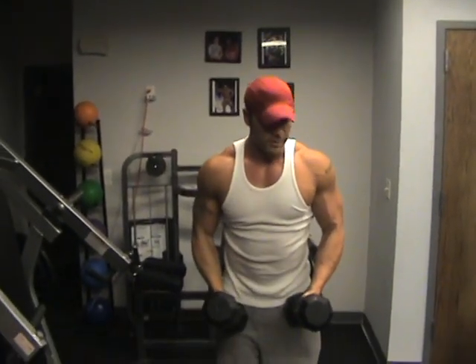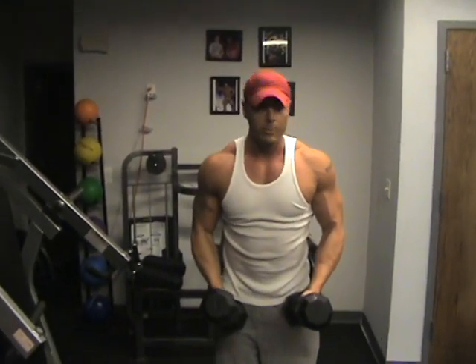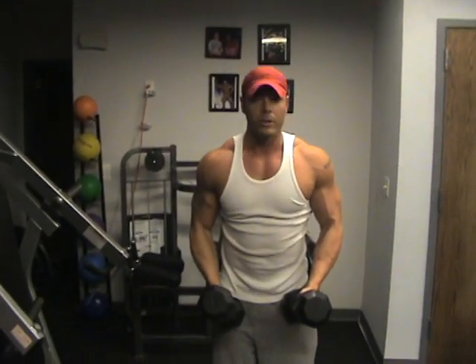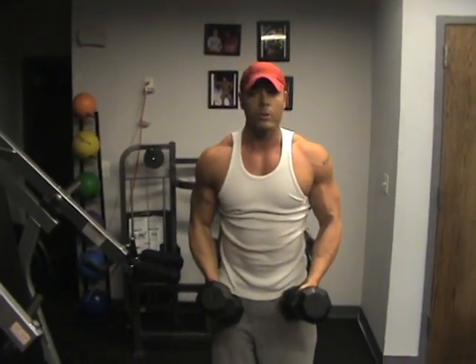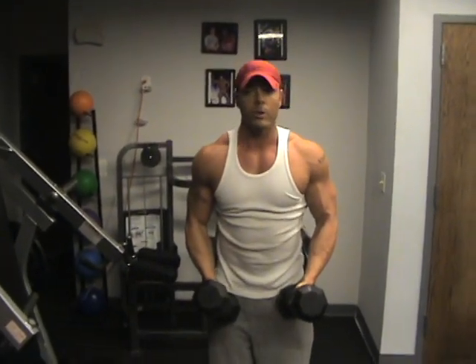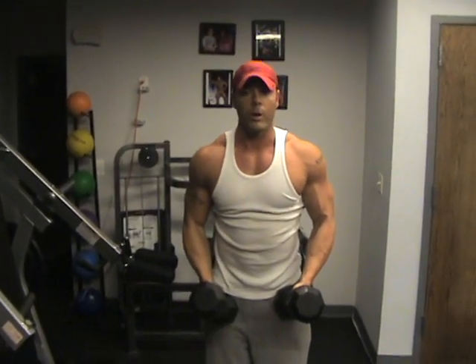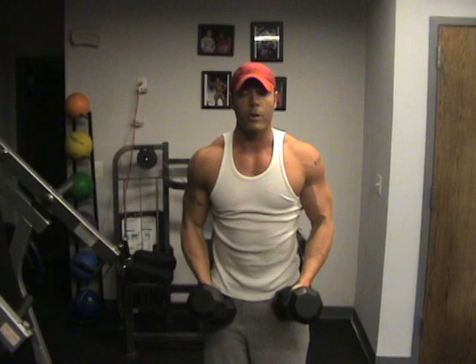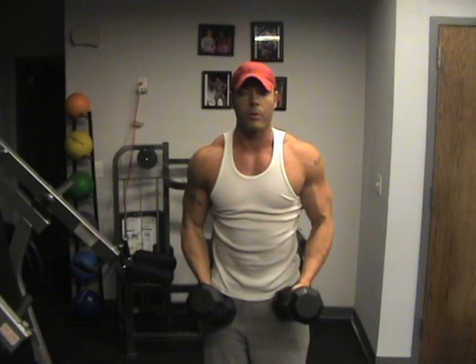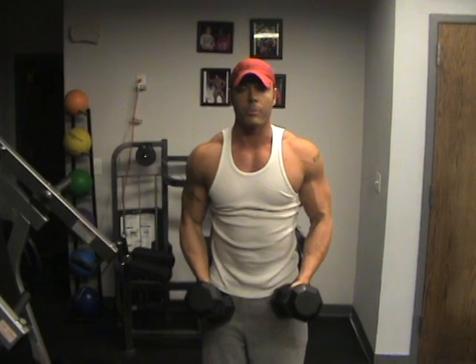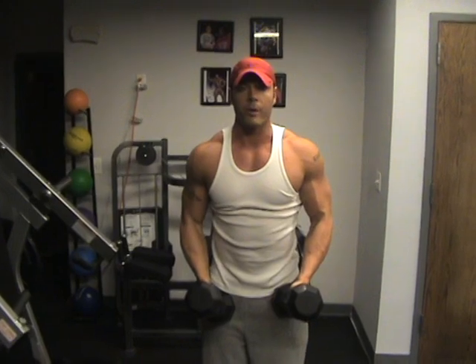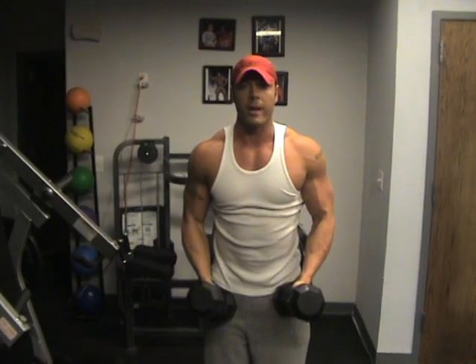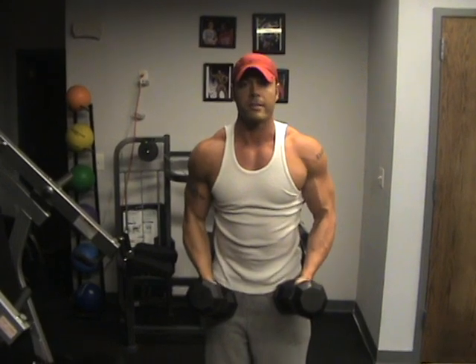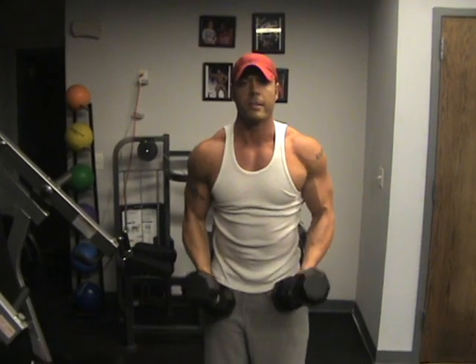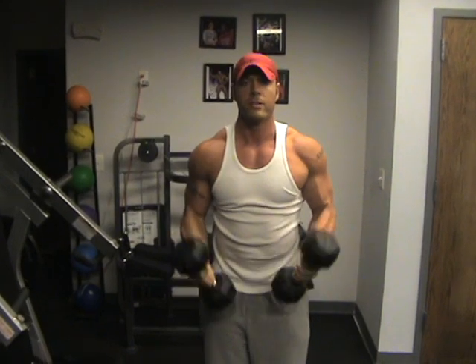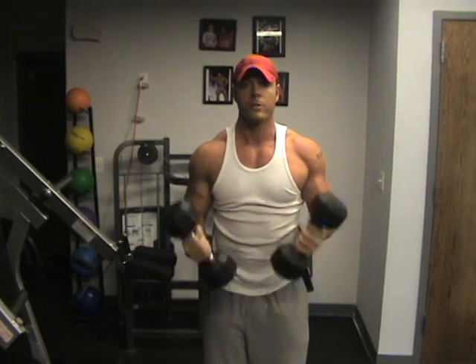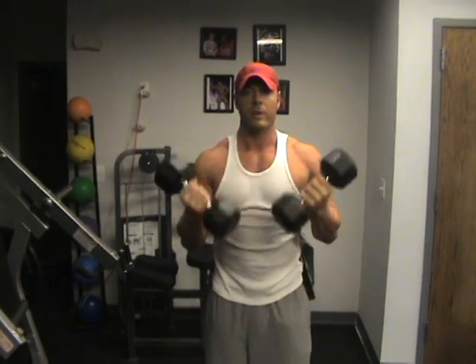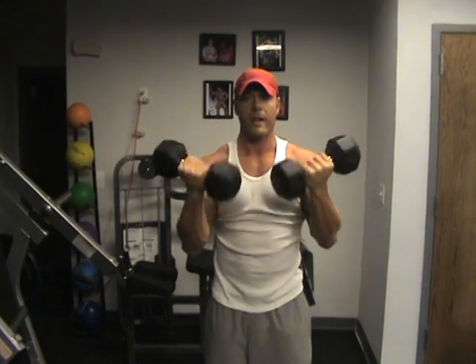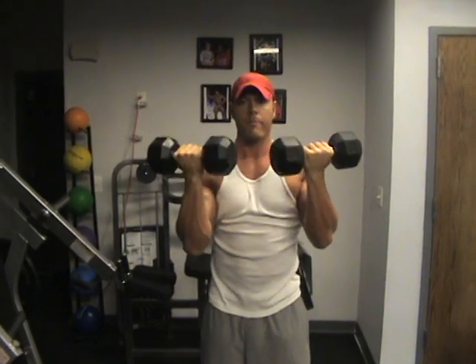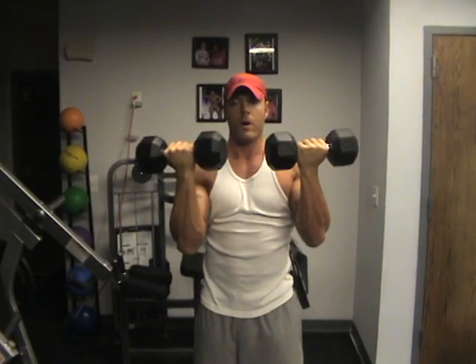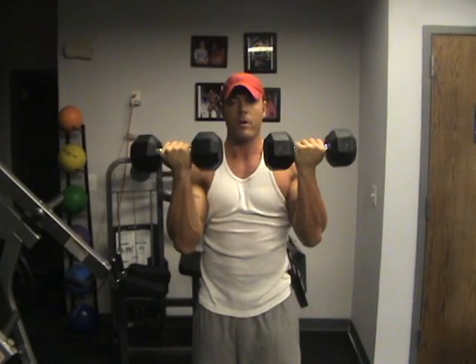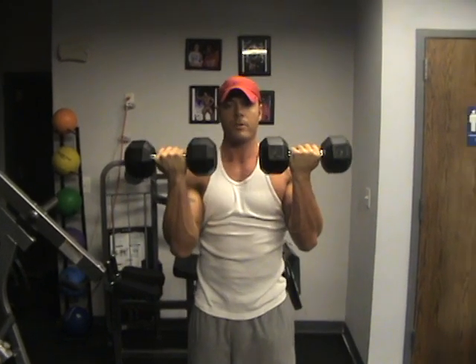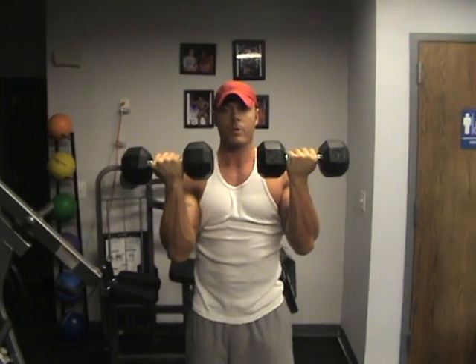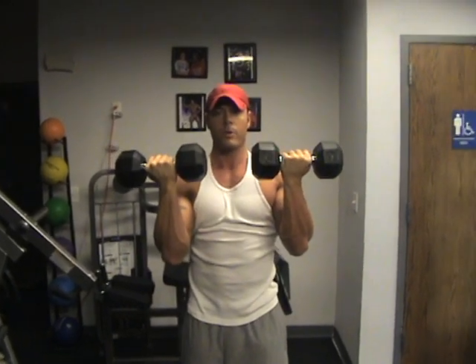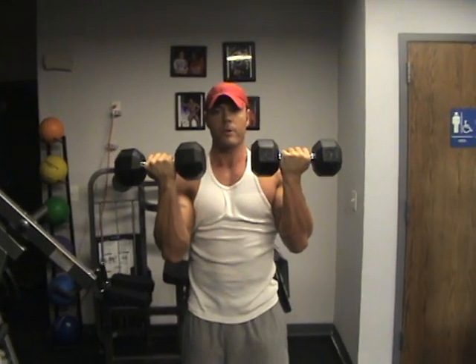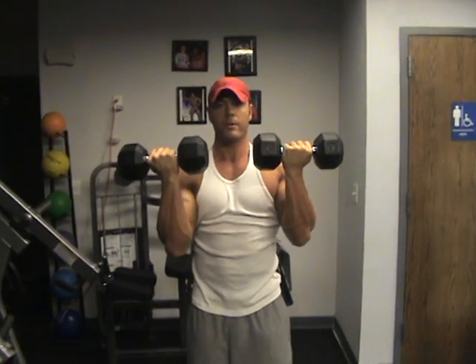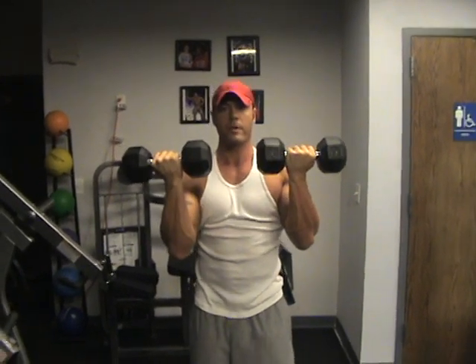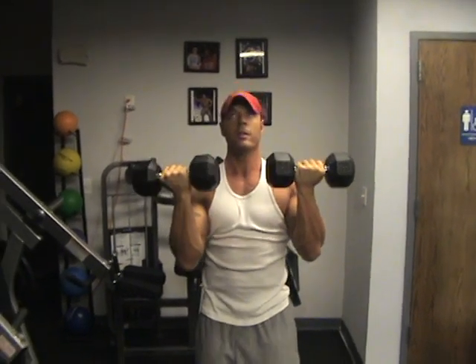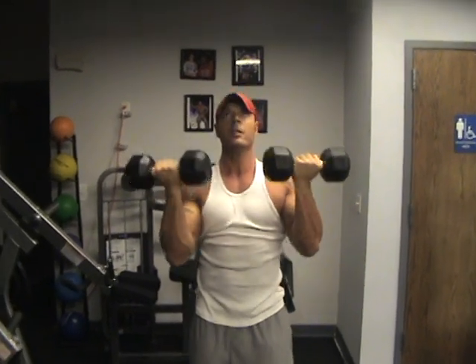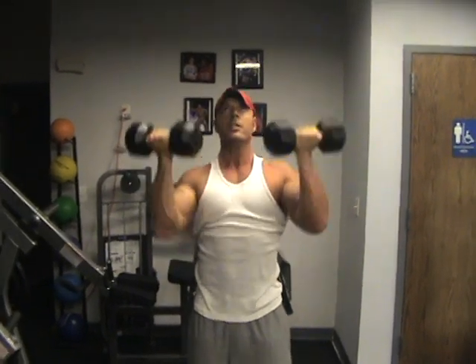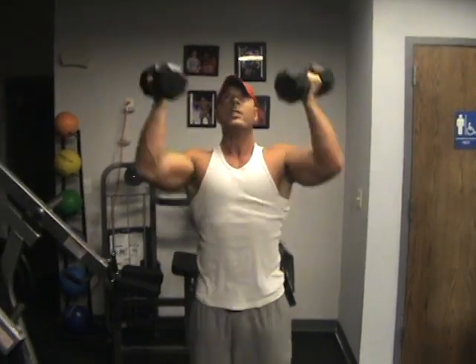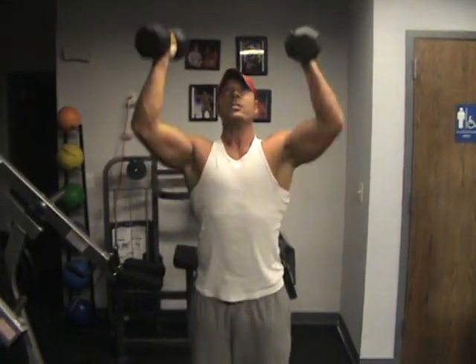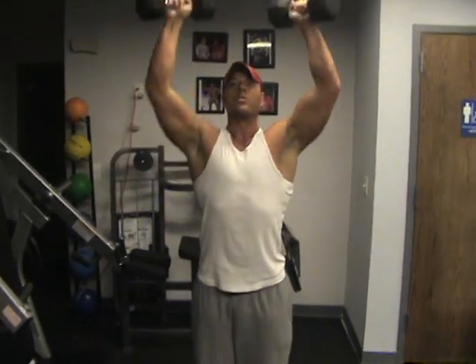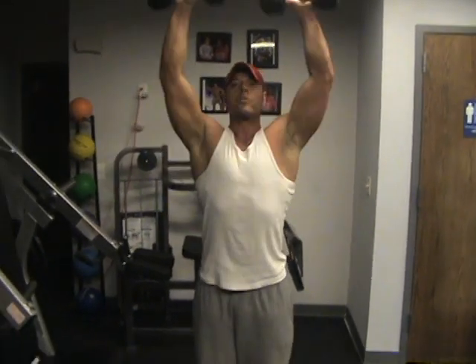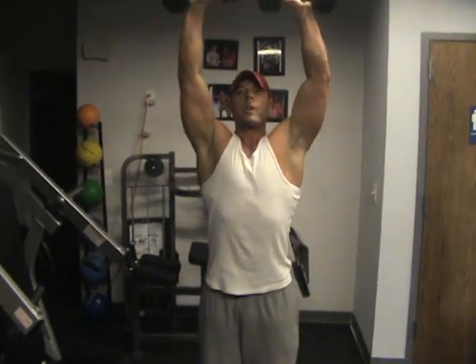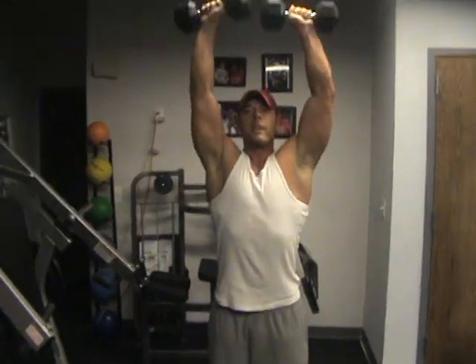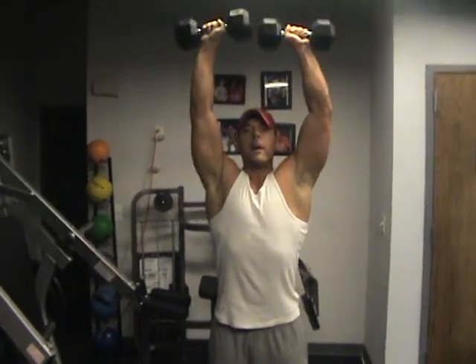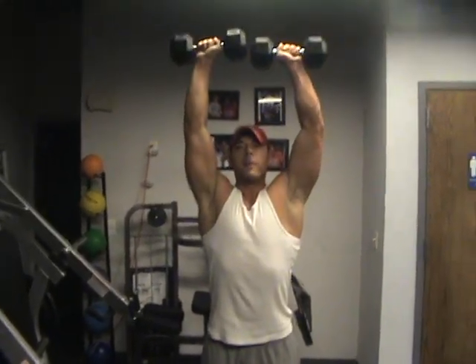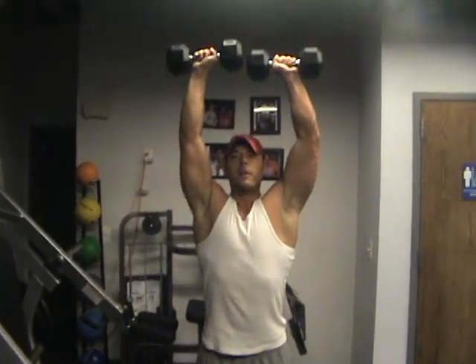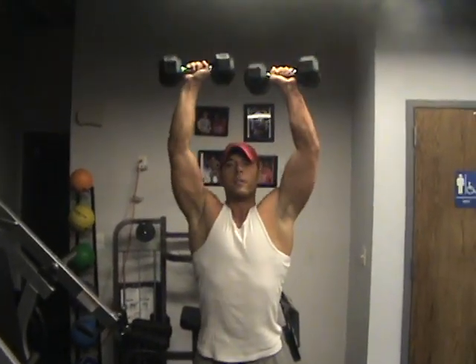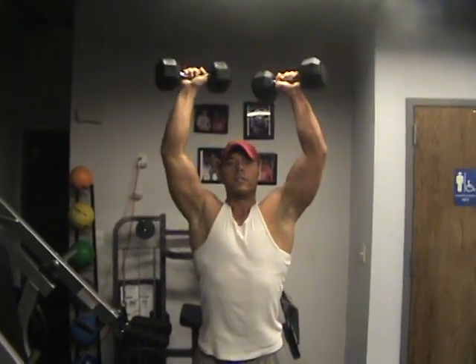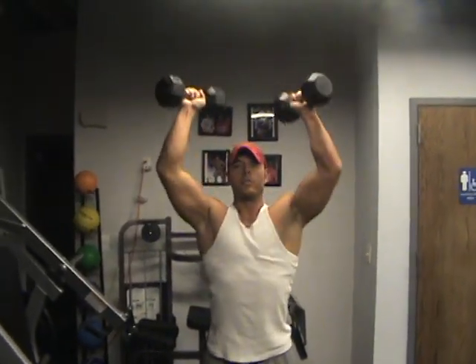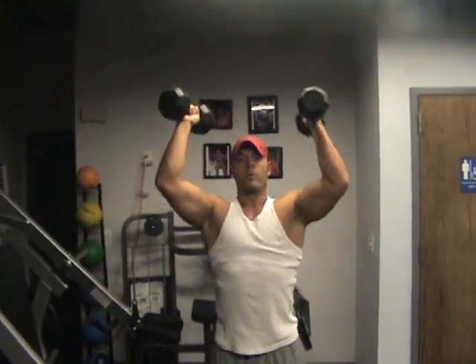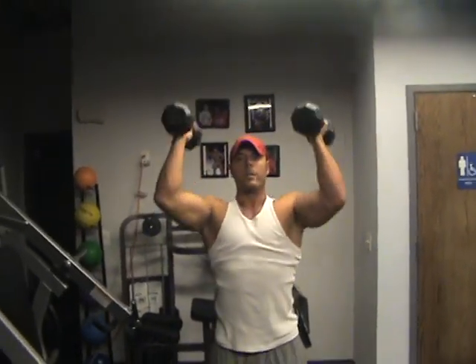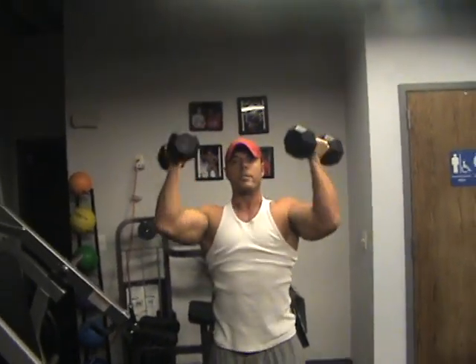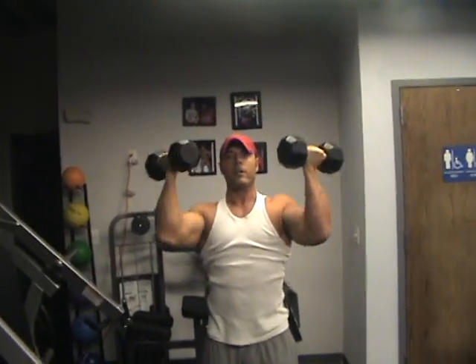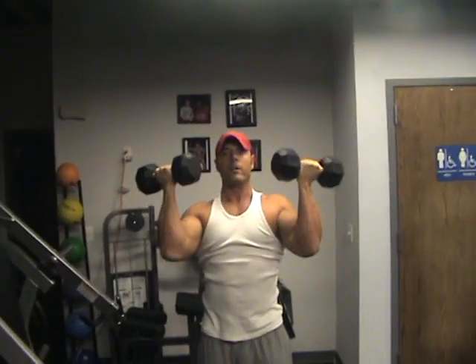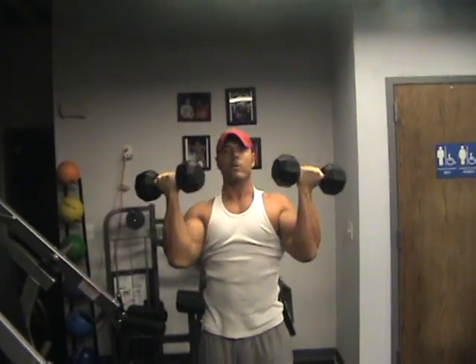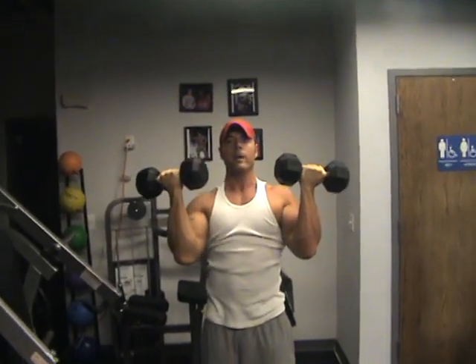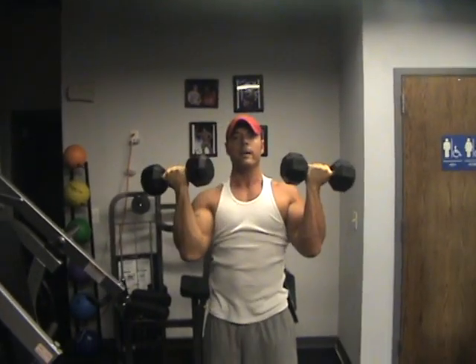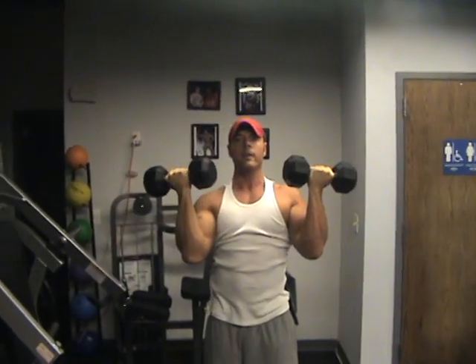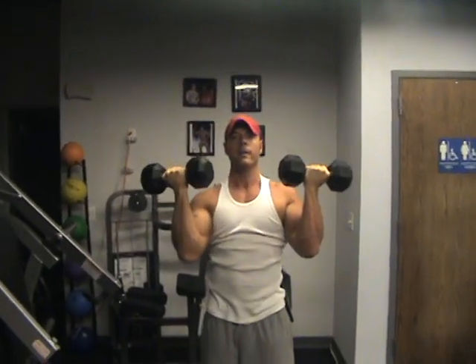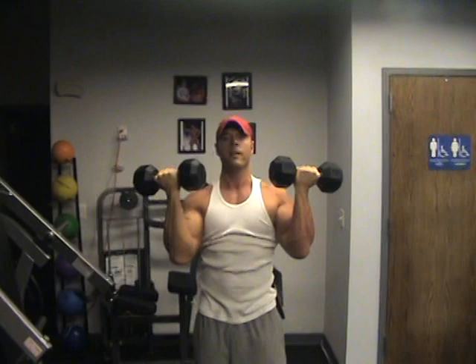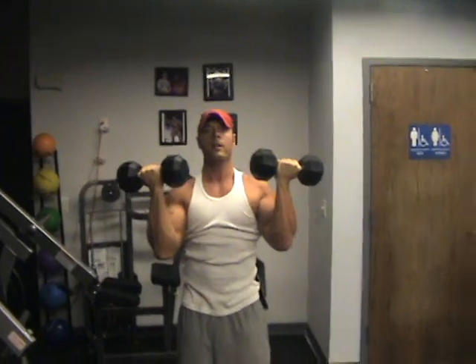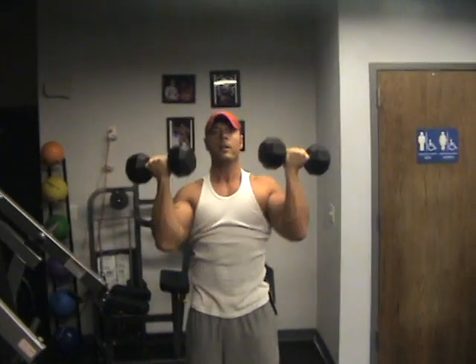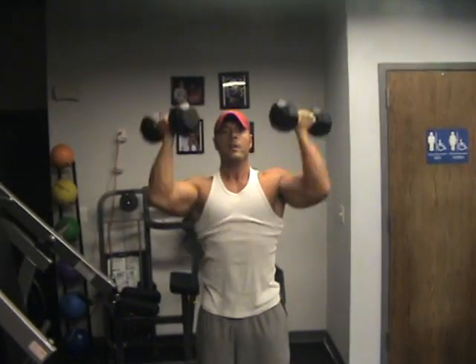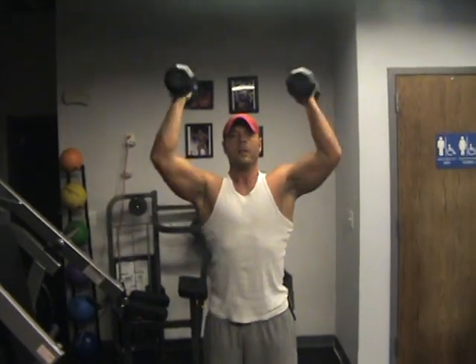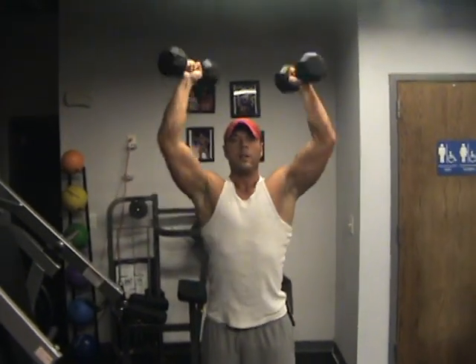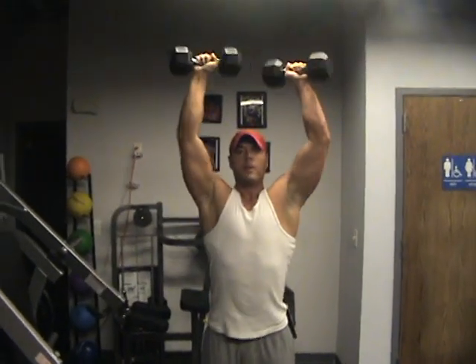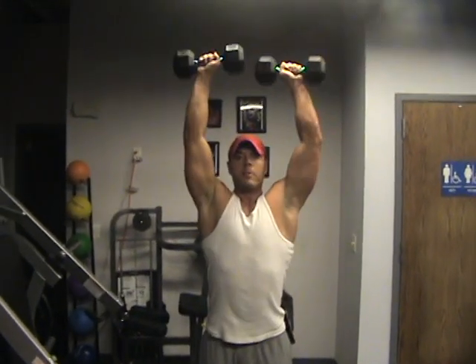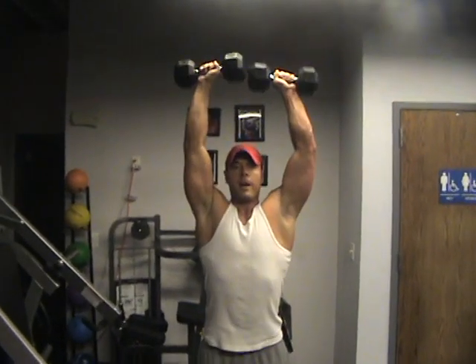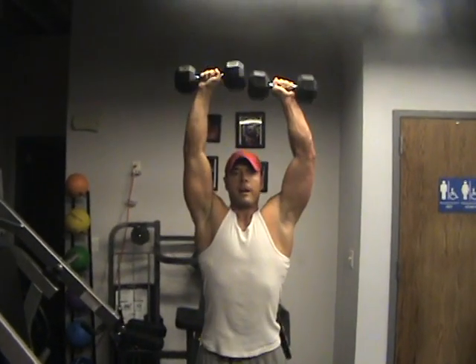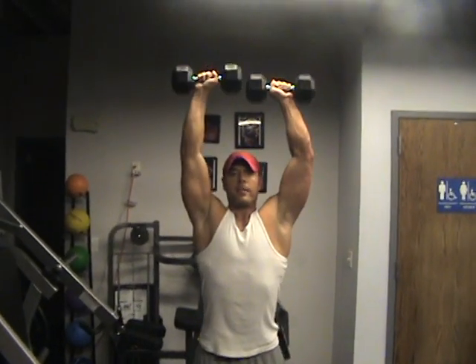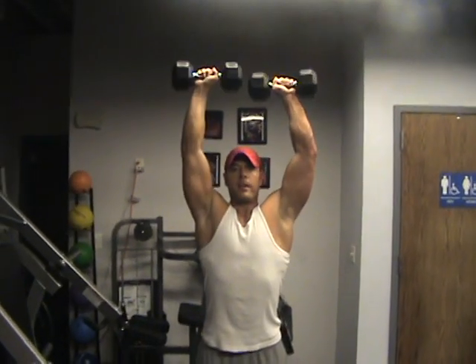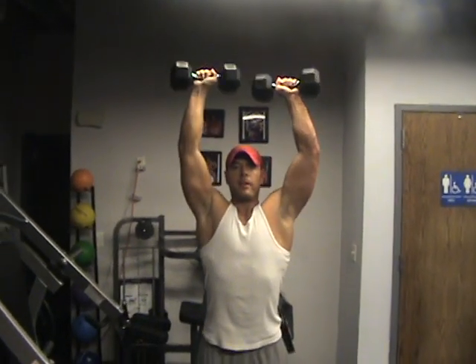Now we're going to go to an Arnold press. So we're going to have palms towards, then twist it straight up all the way back there.